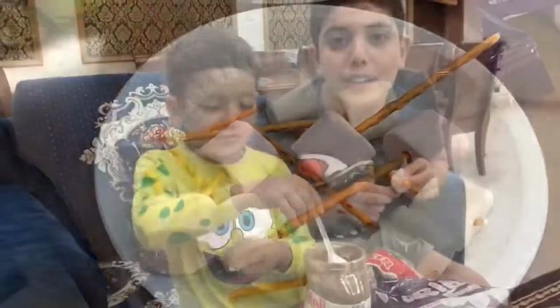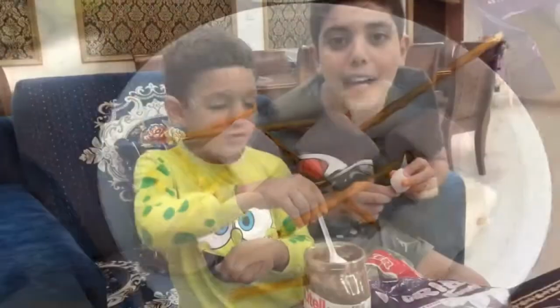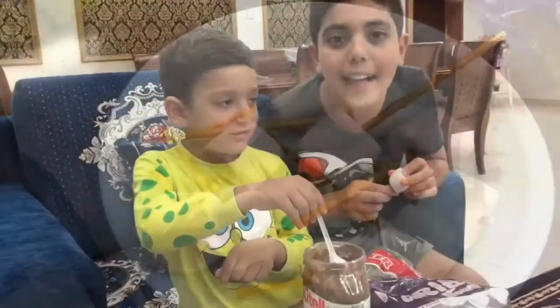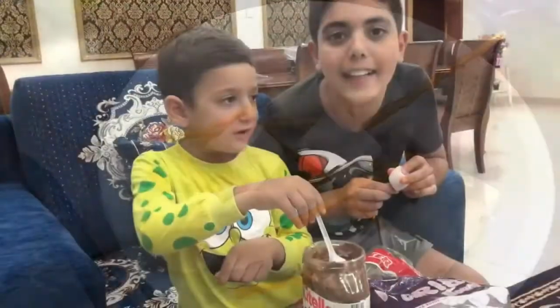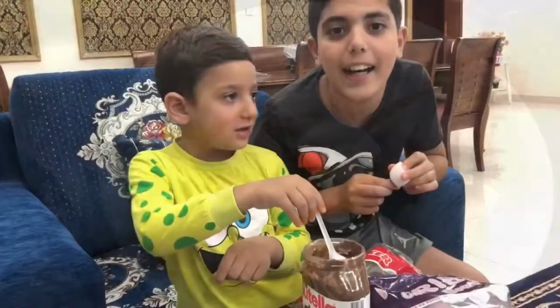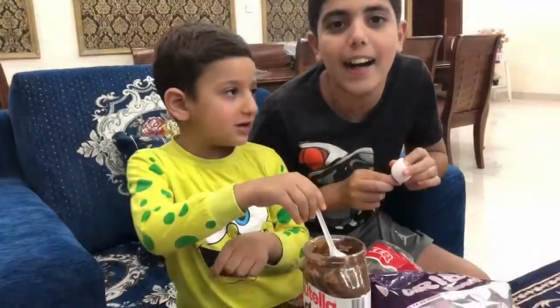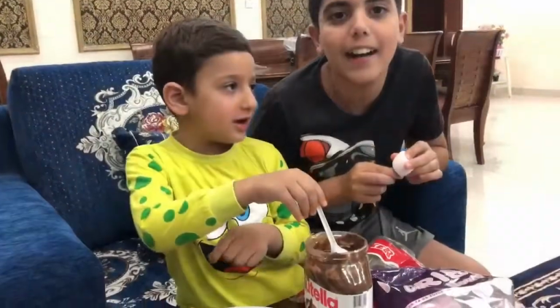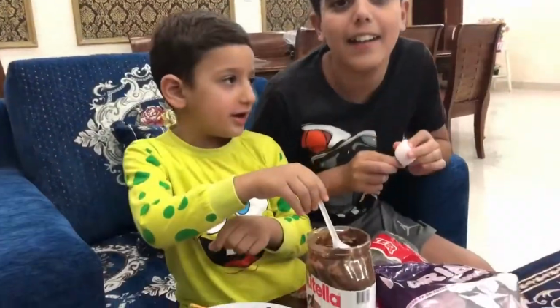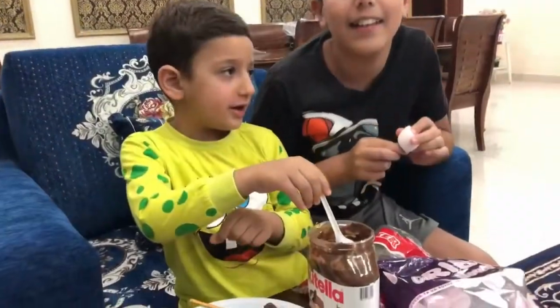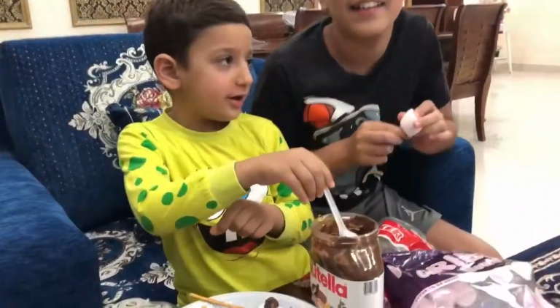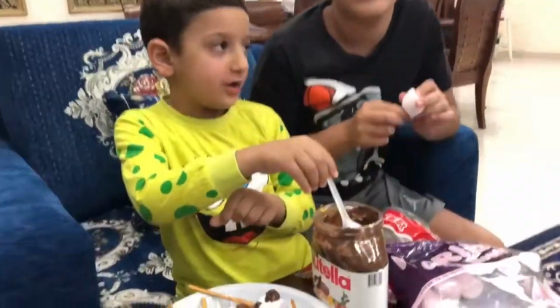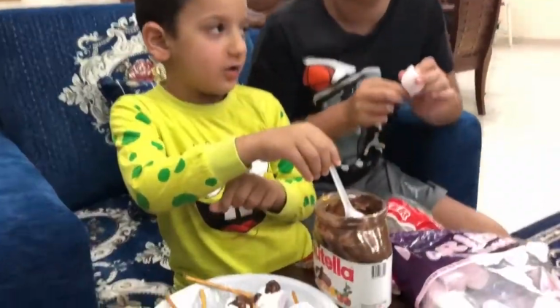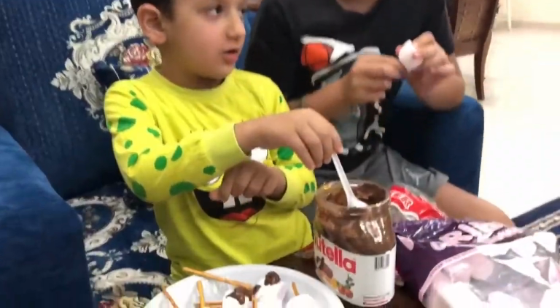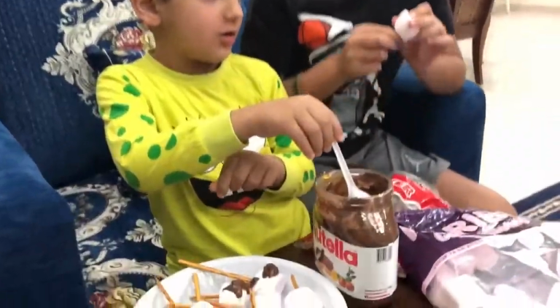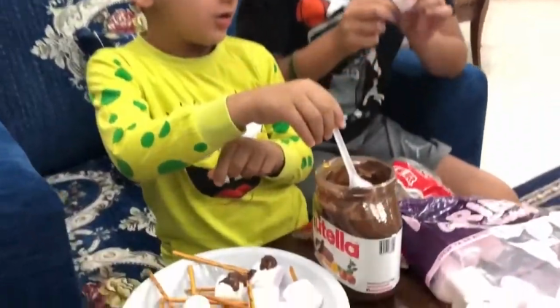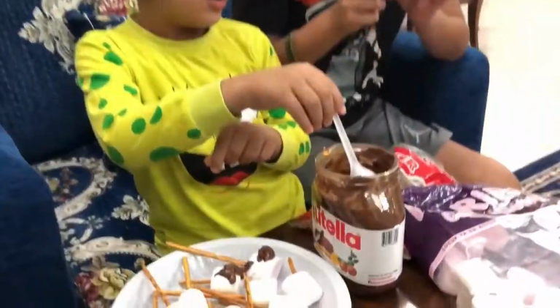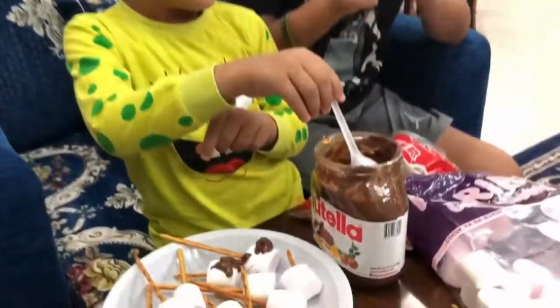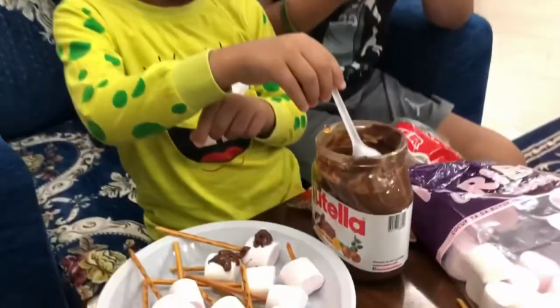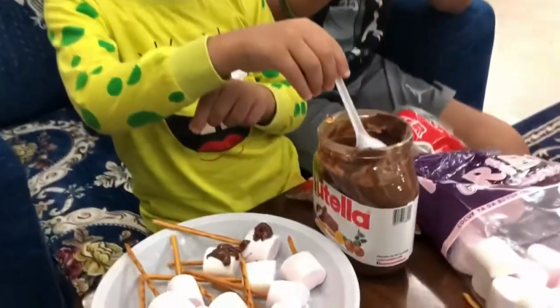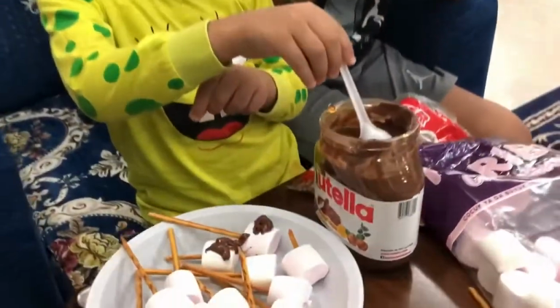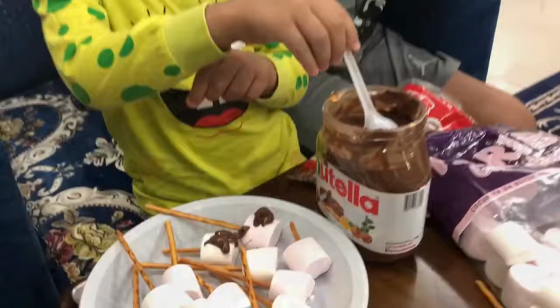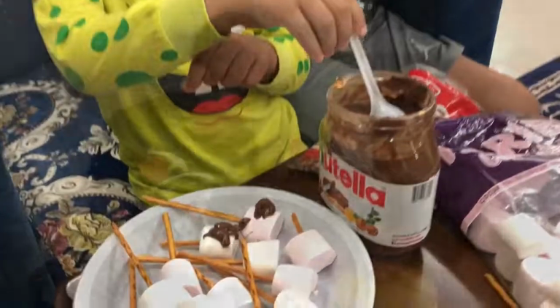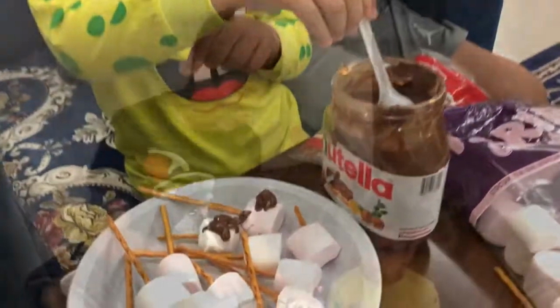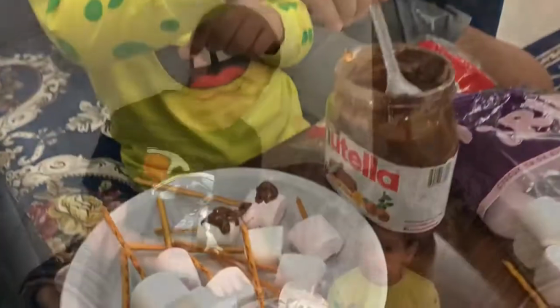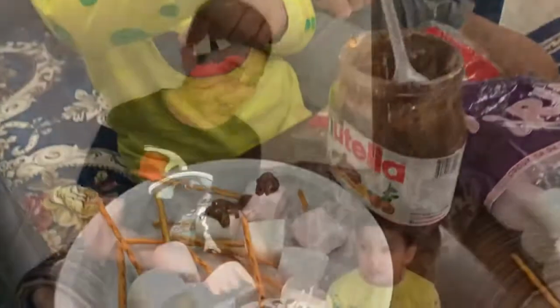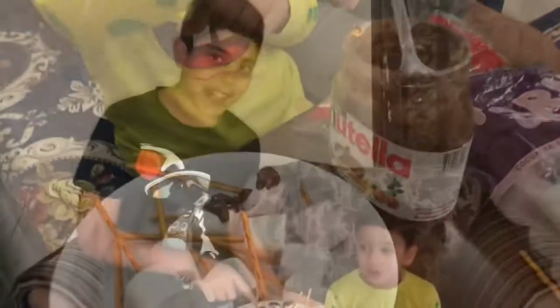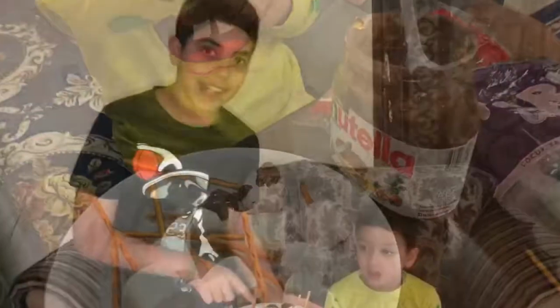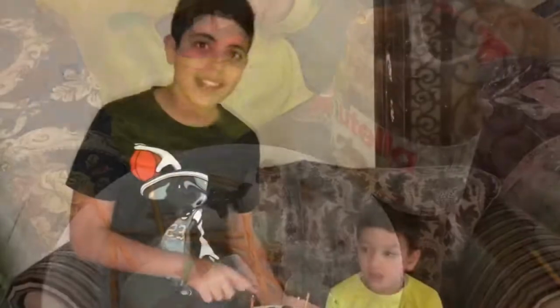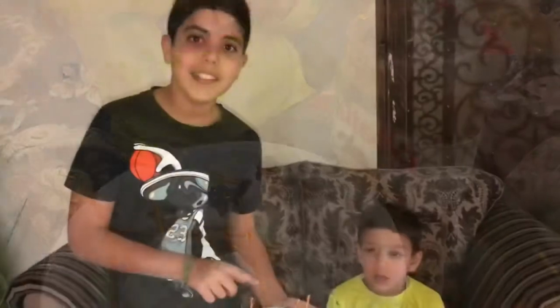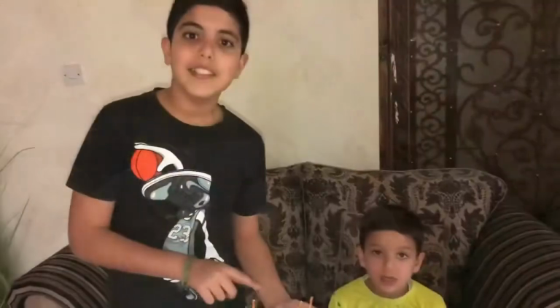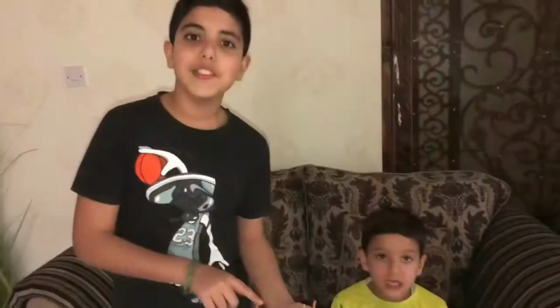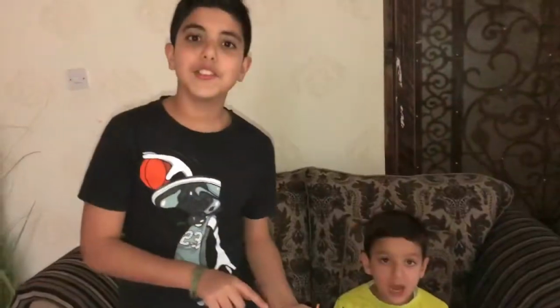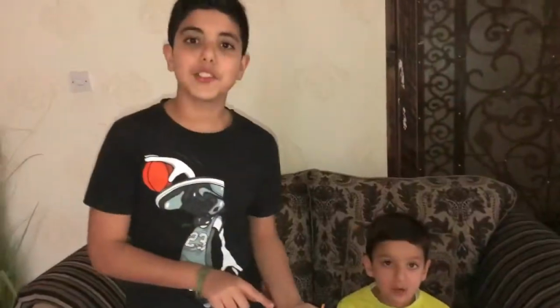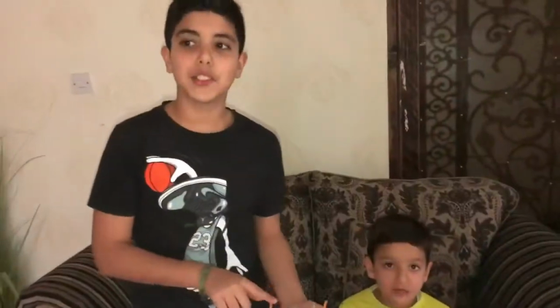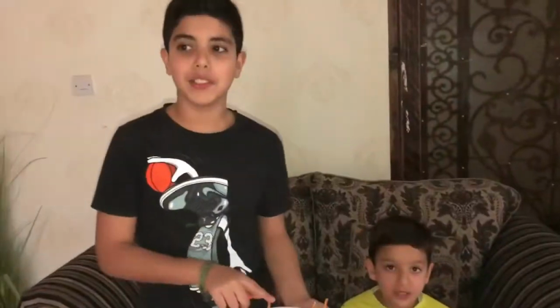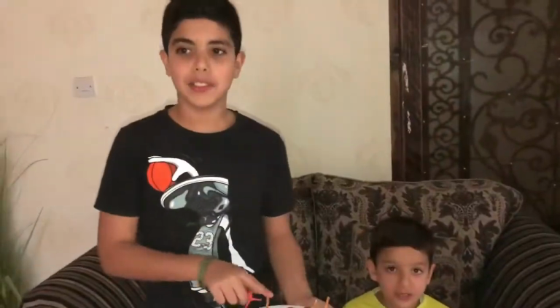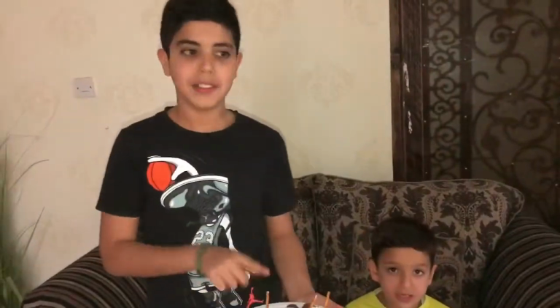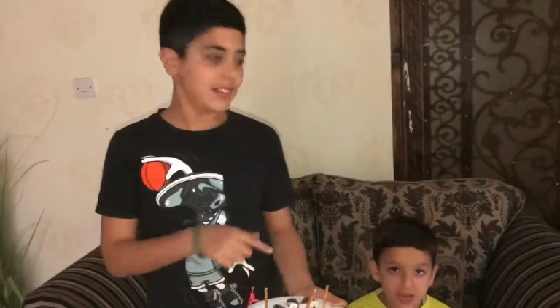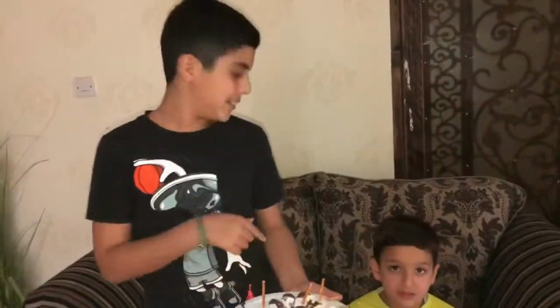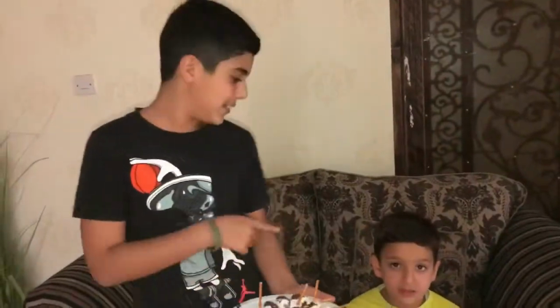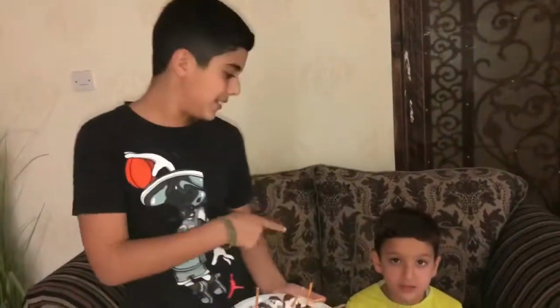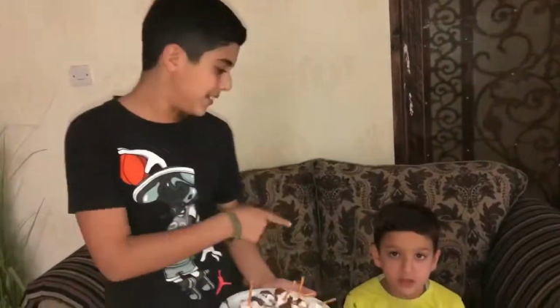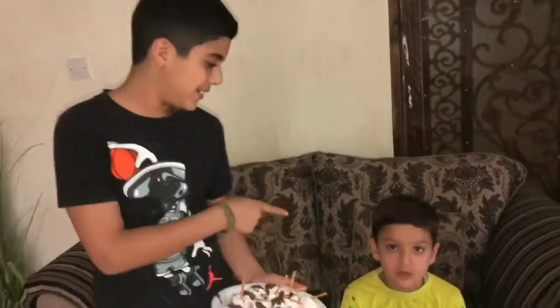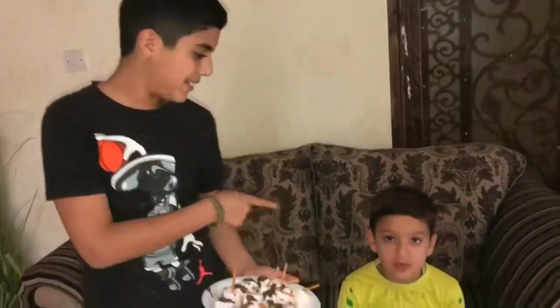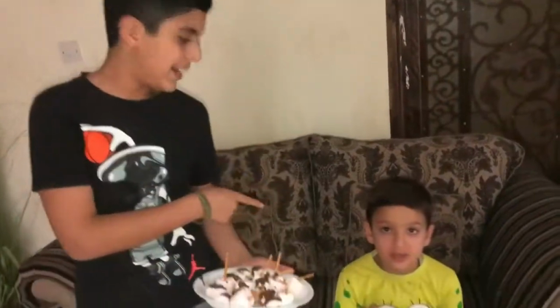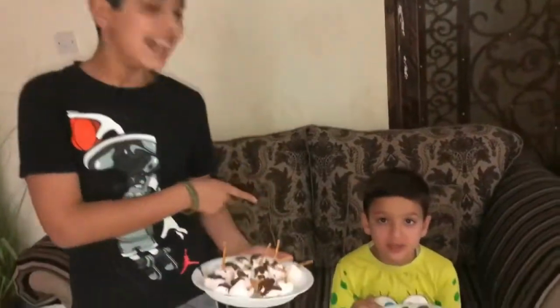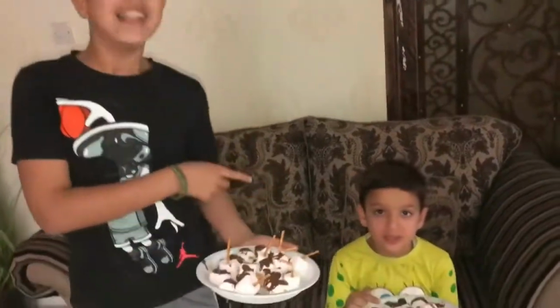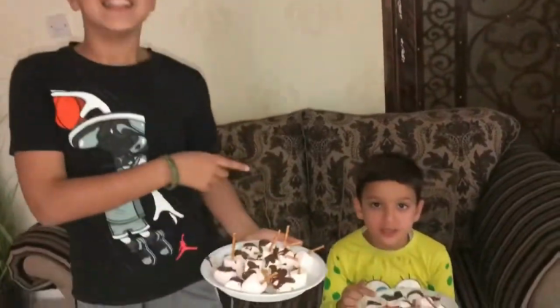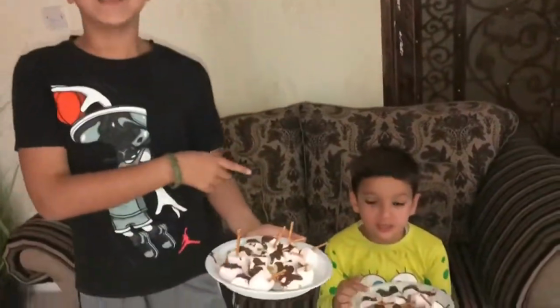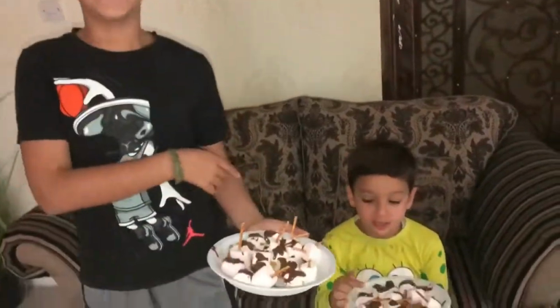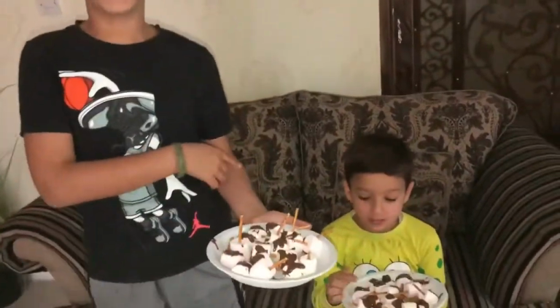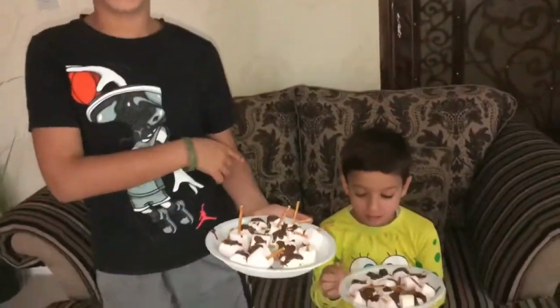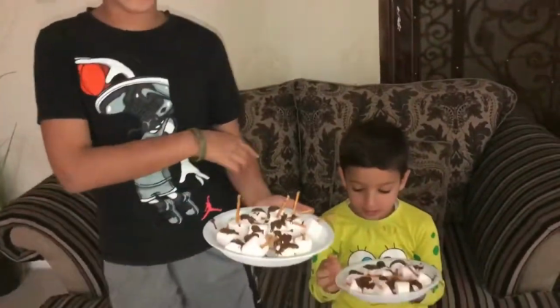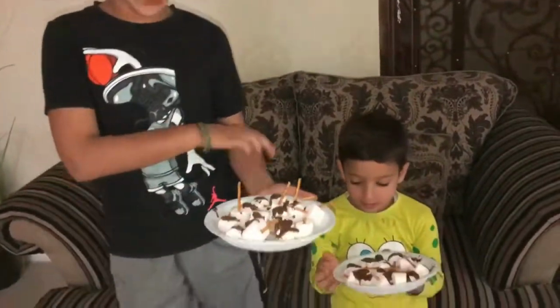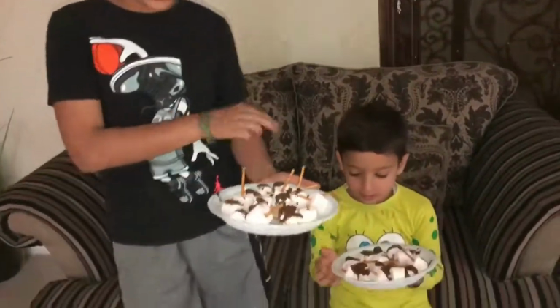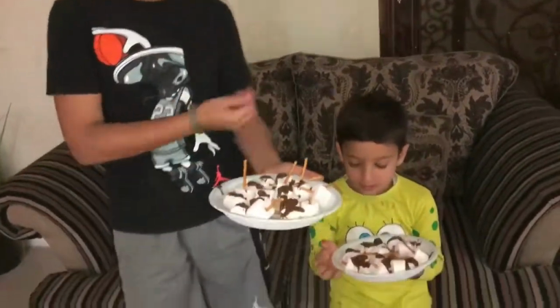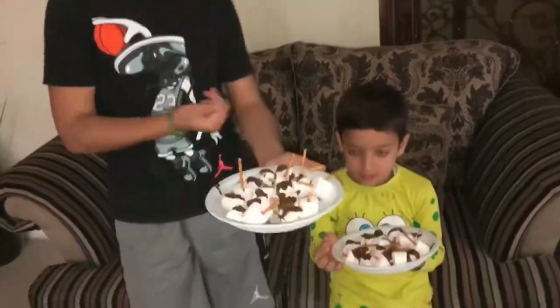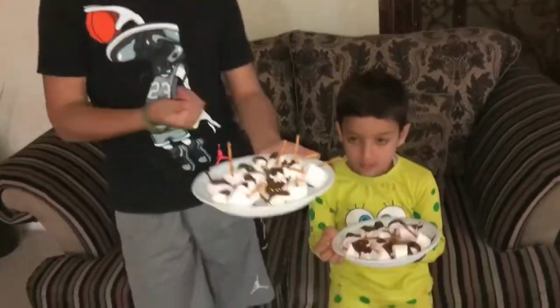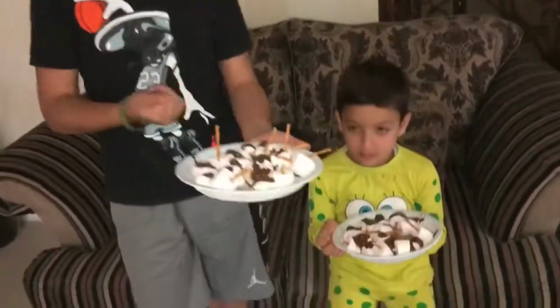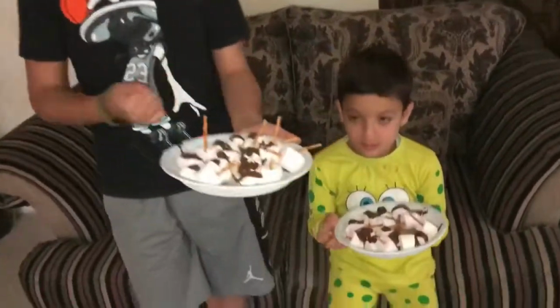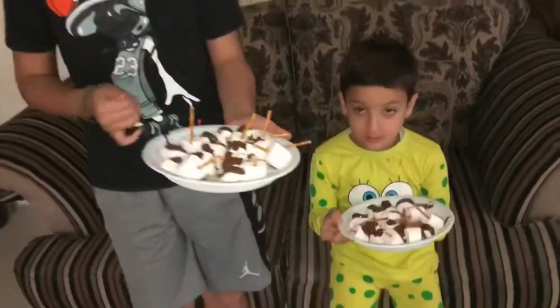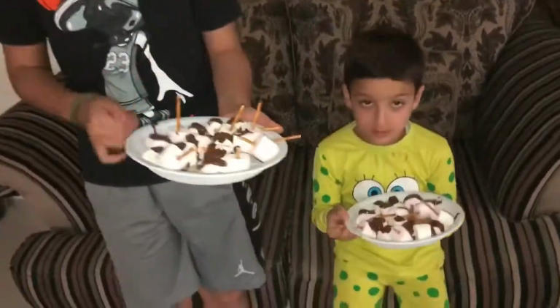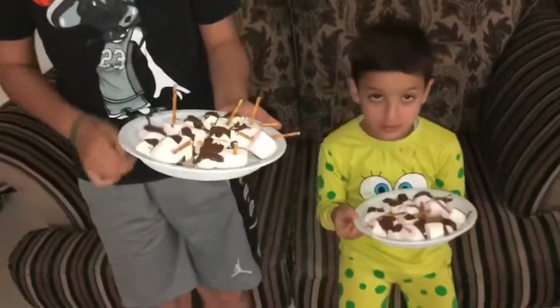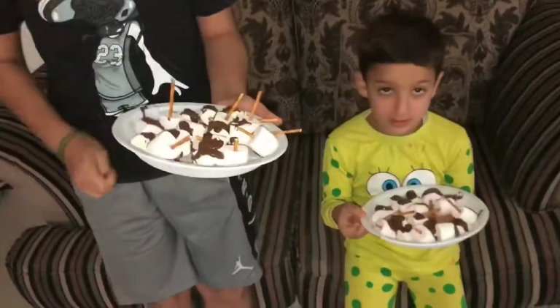Nutella. Now these candies are ready, so we're going to go surprise them.